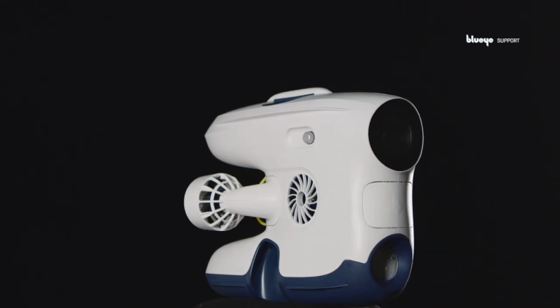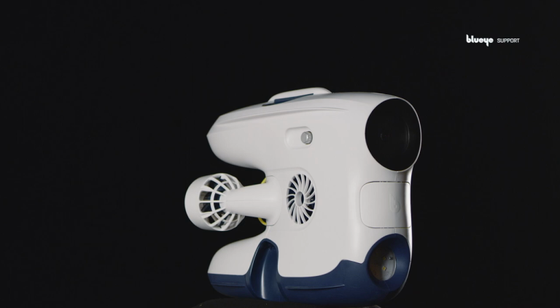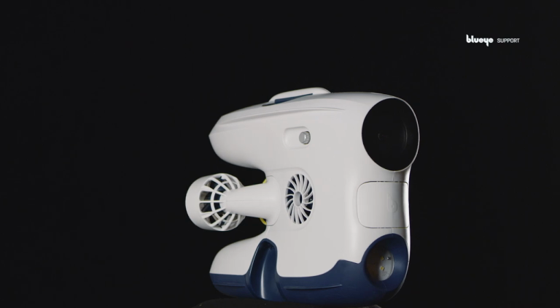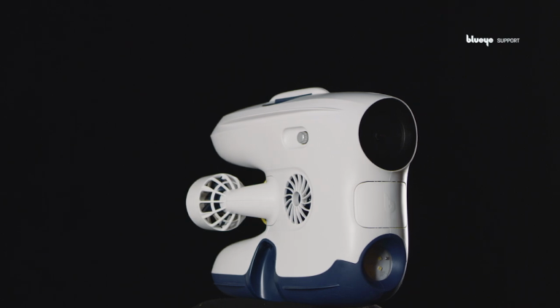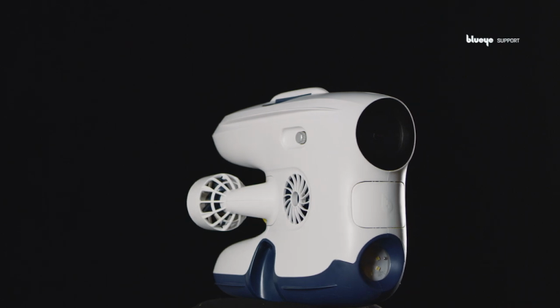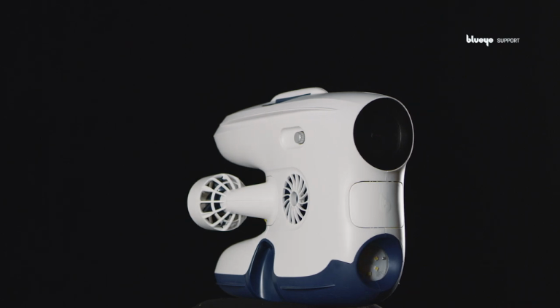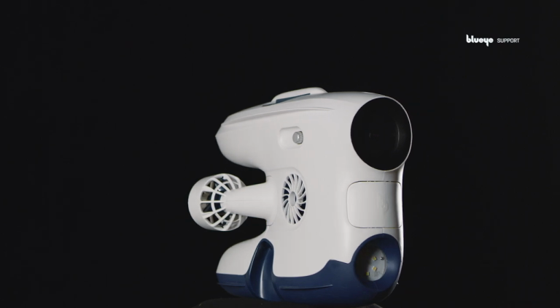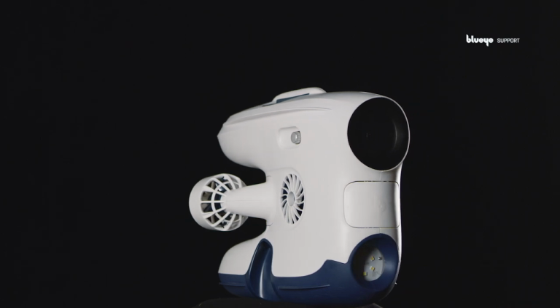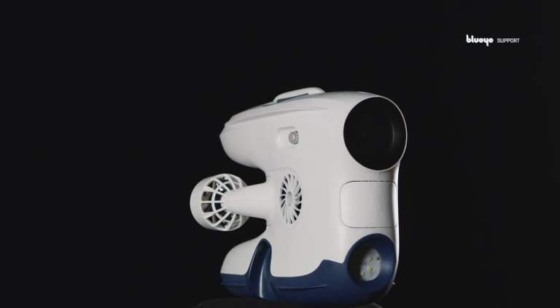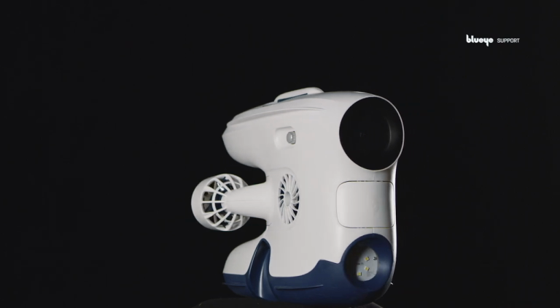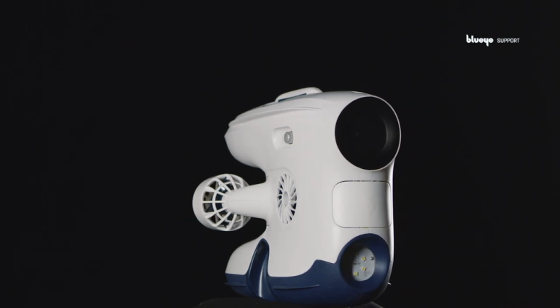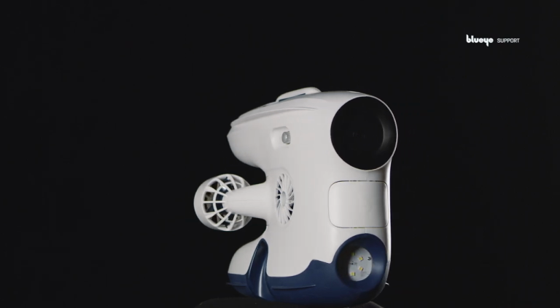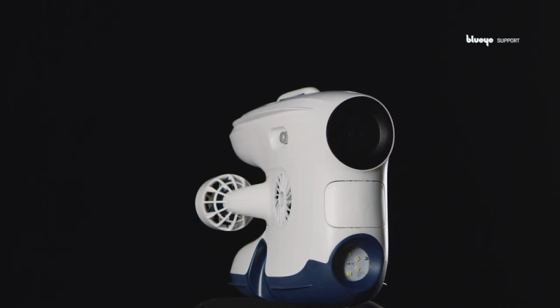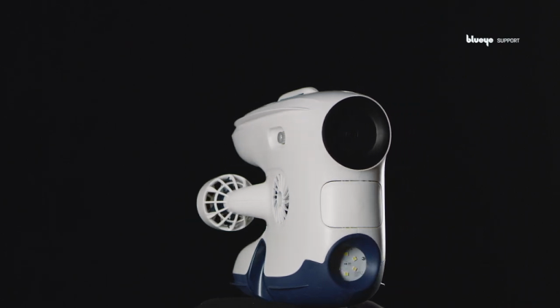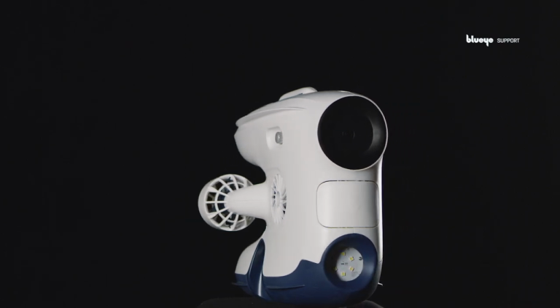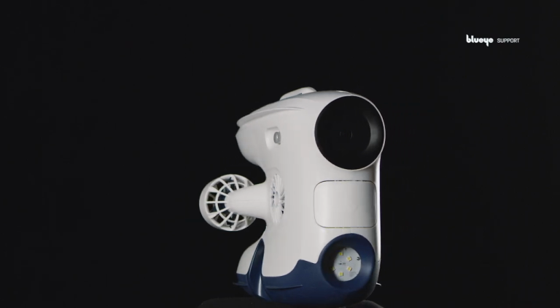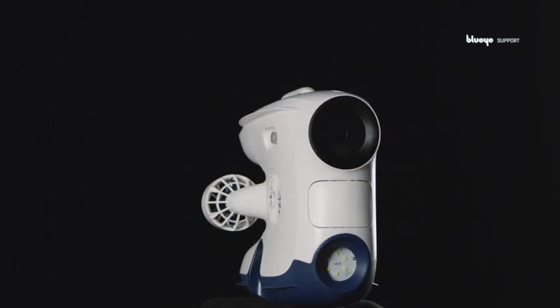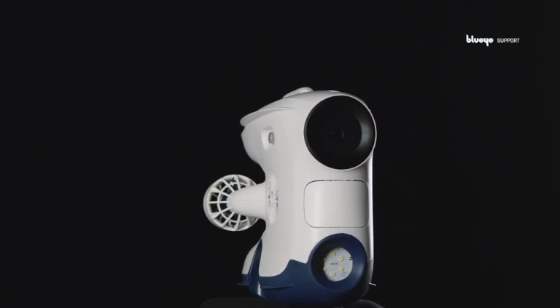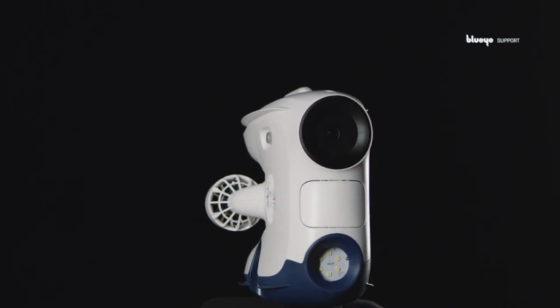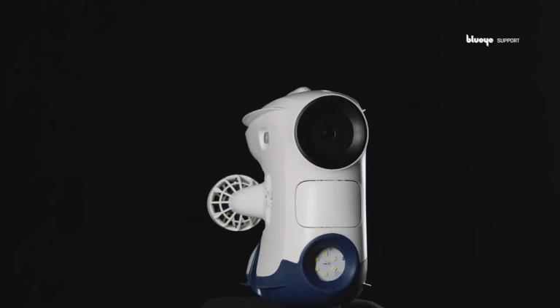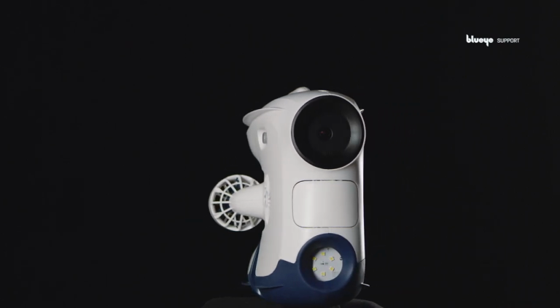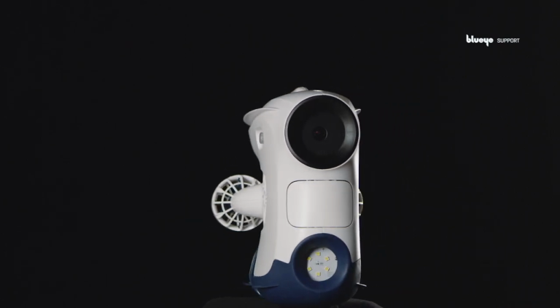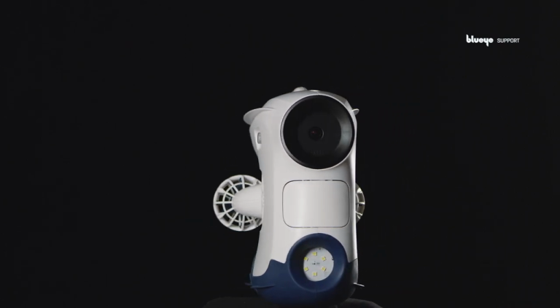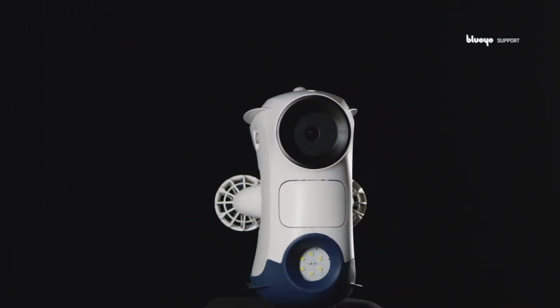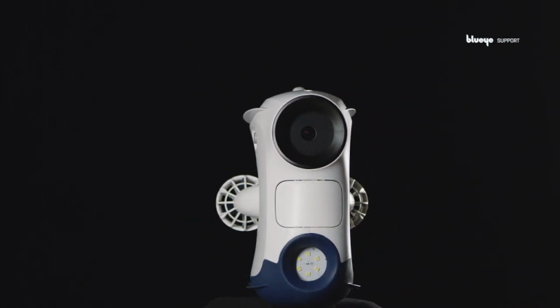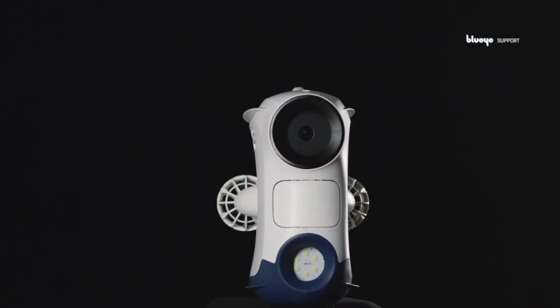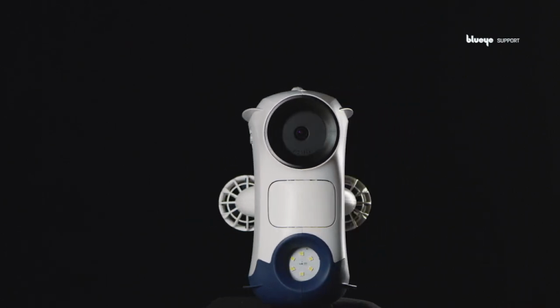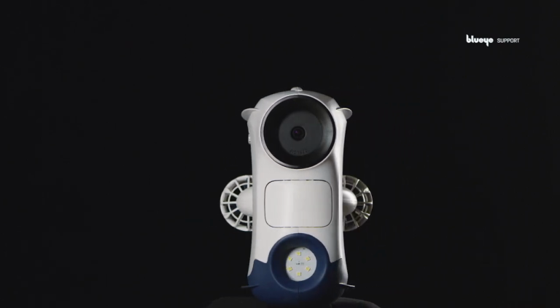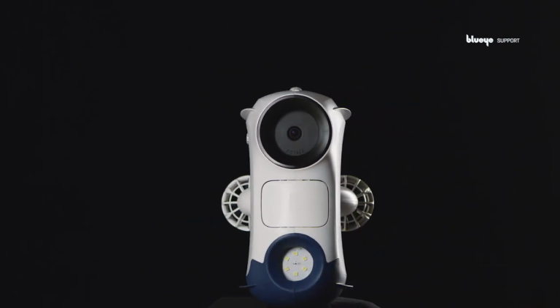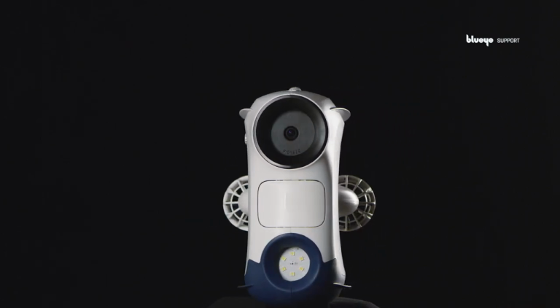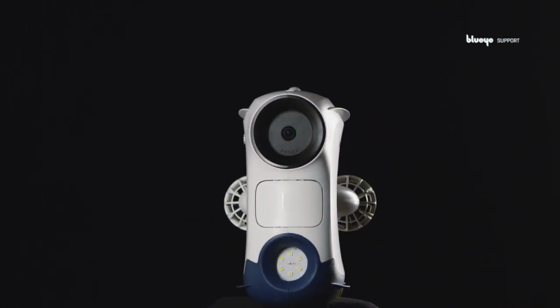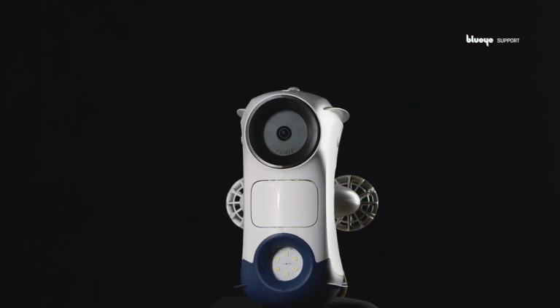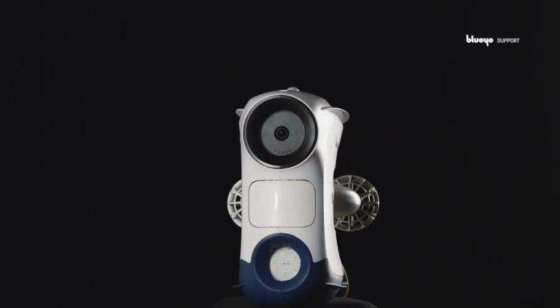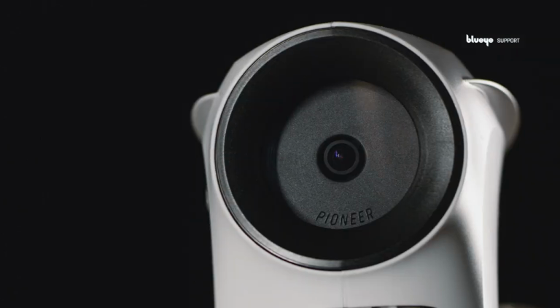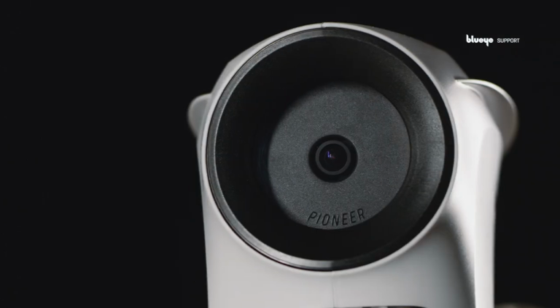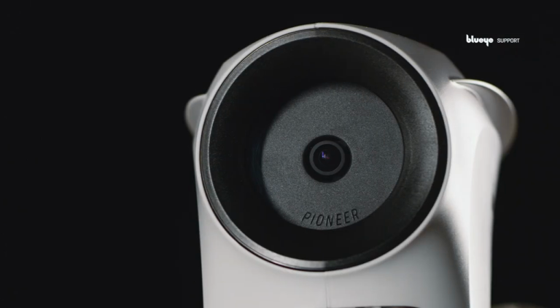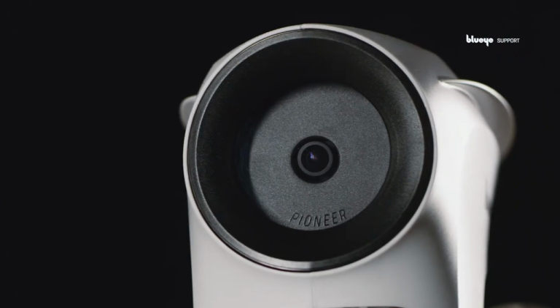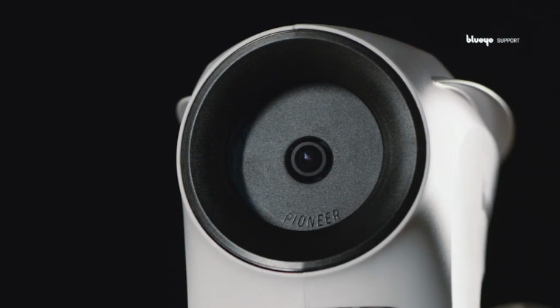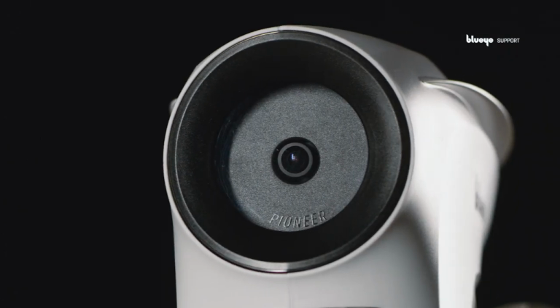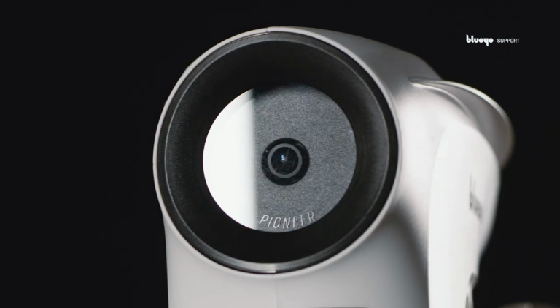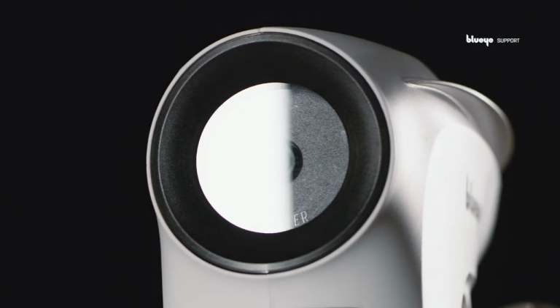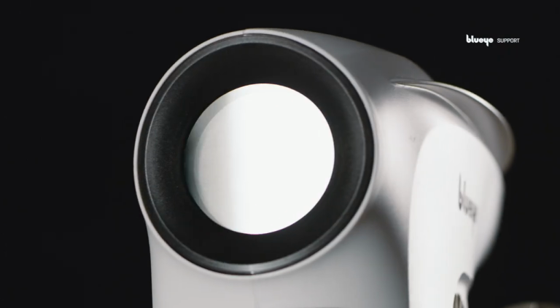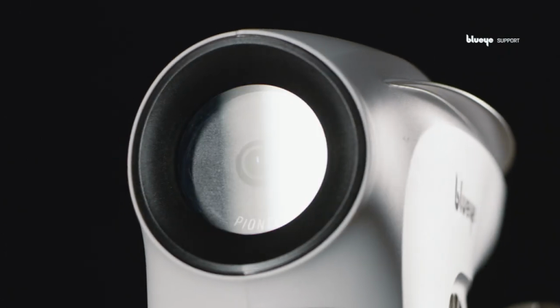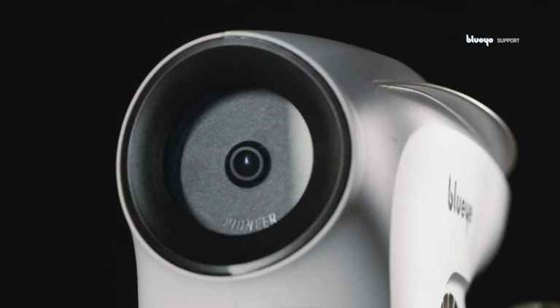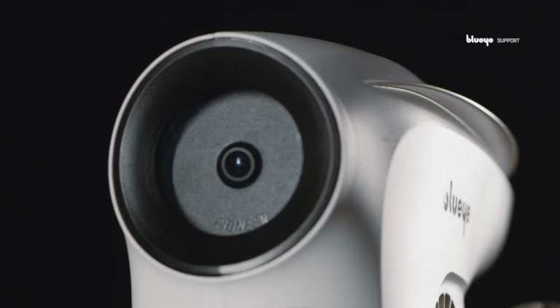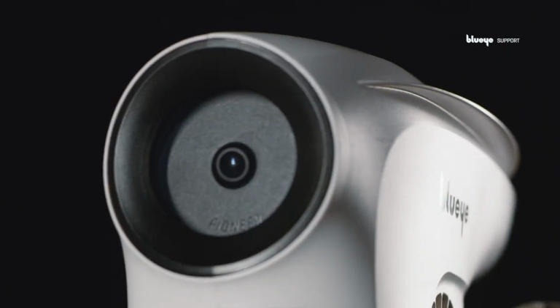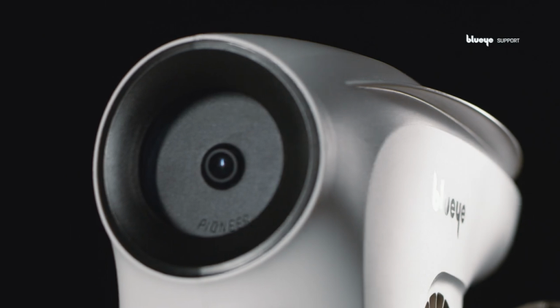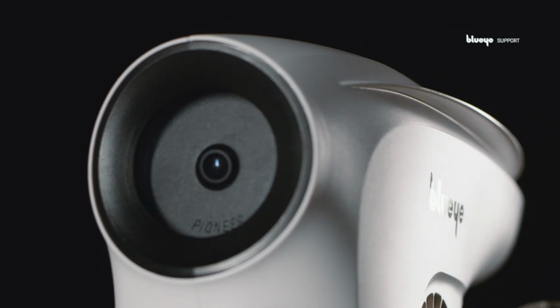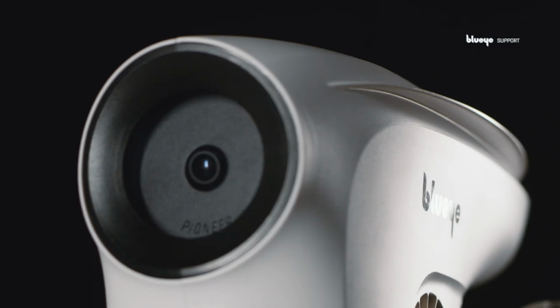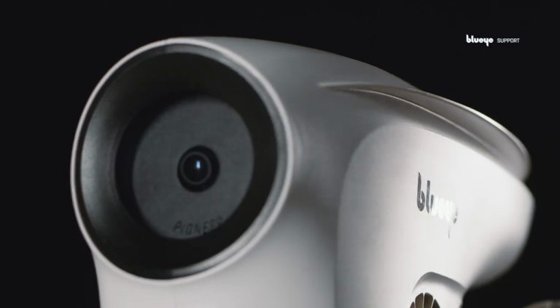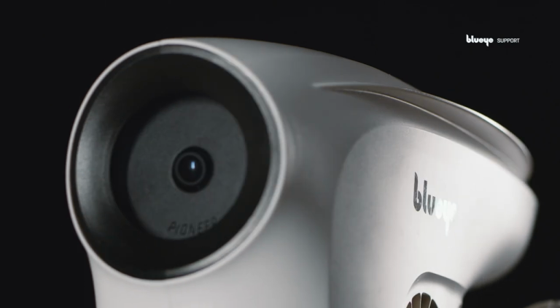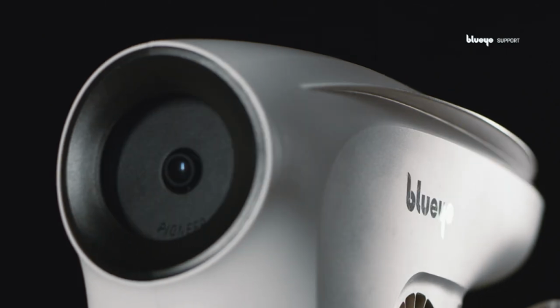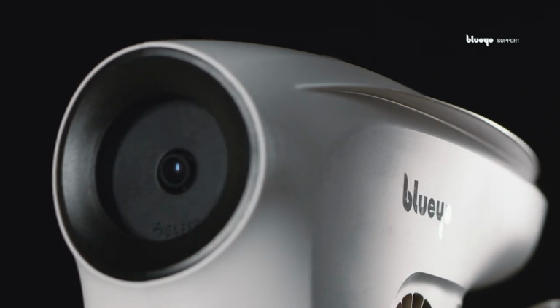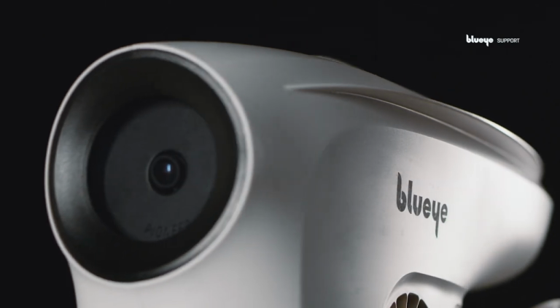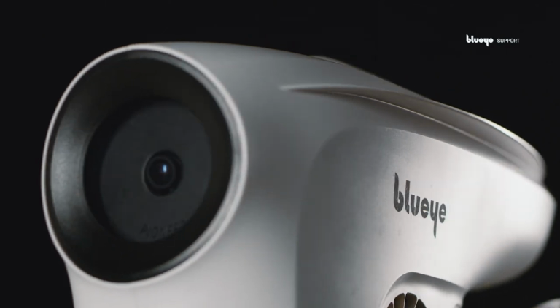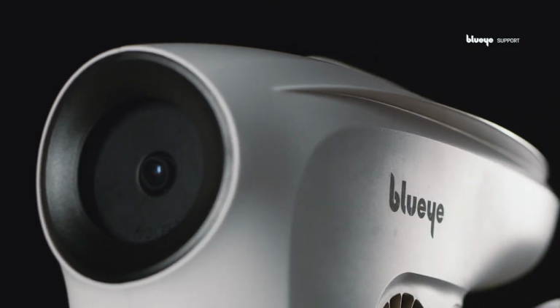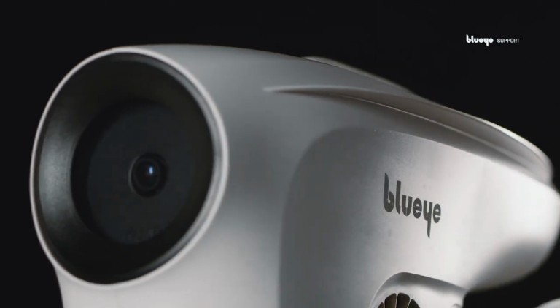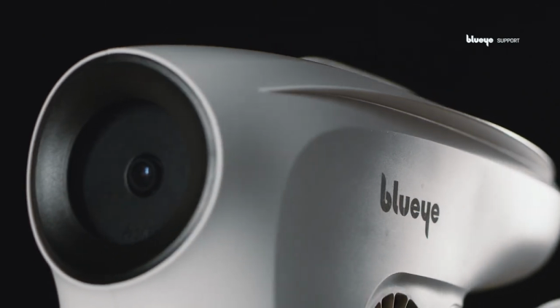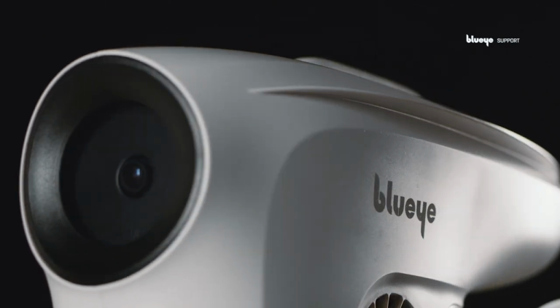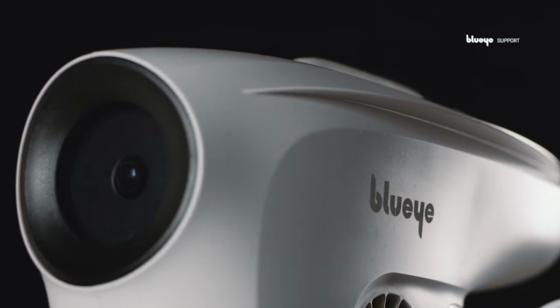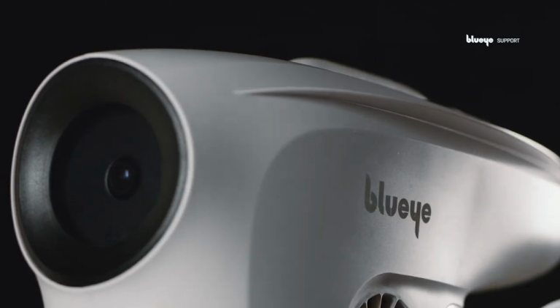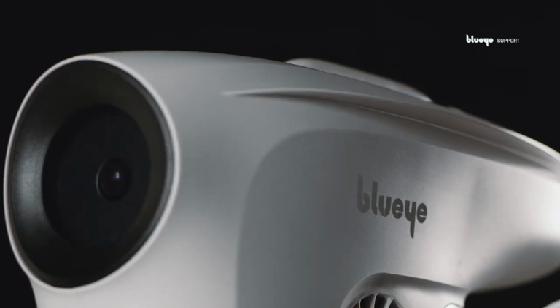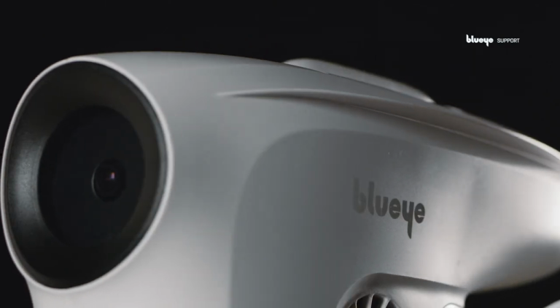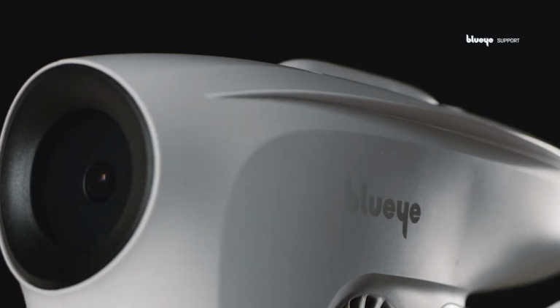Congratulations with your new underwater drone from BlueEye. In the following video, we will give you a run-through of how to set up and connect to your drone.